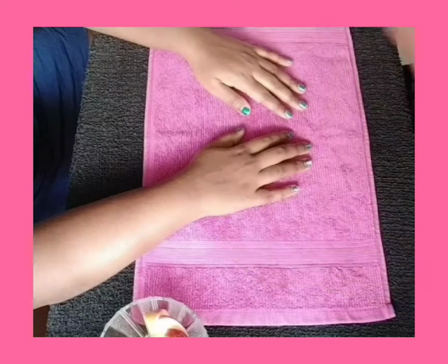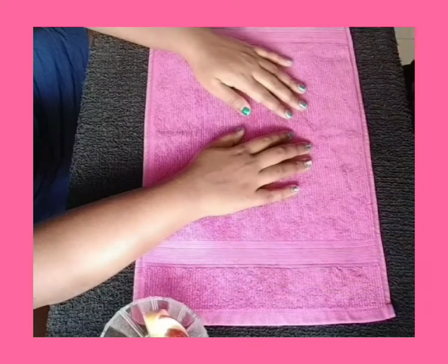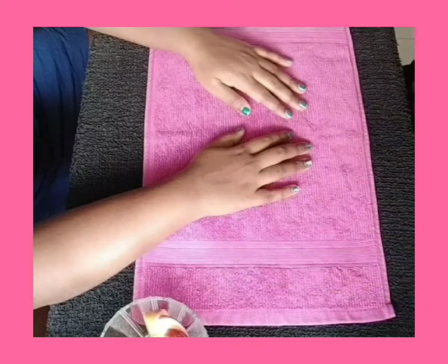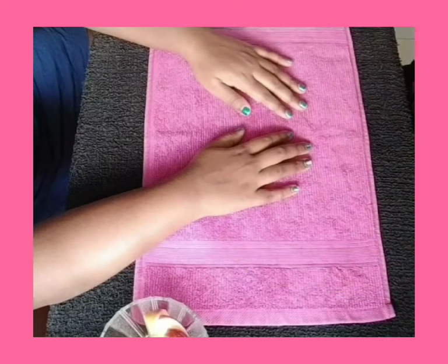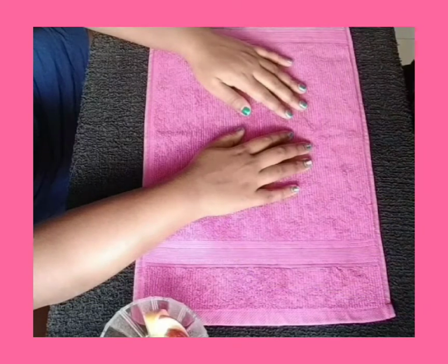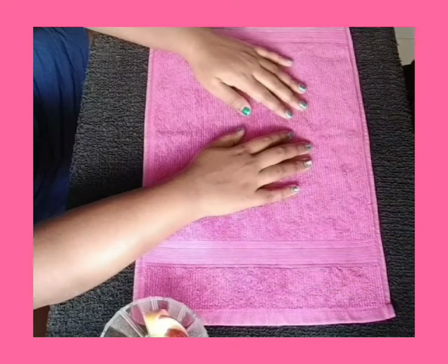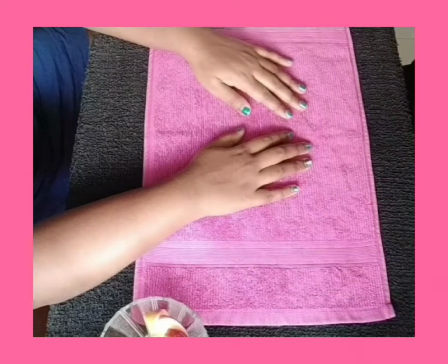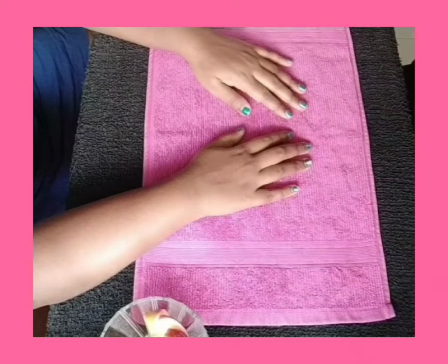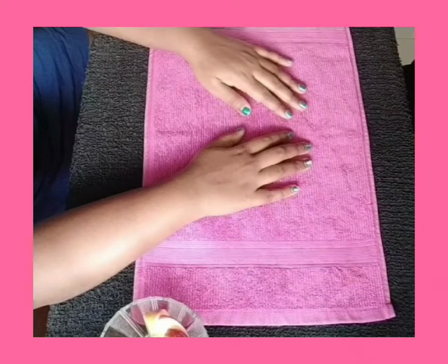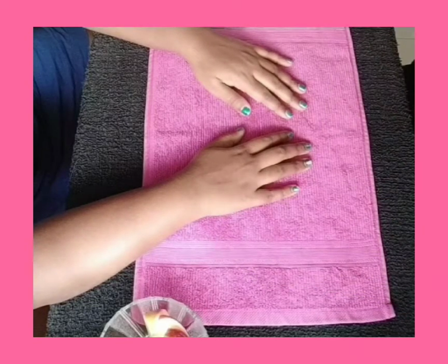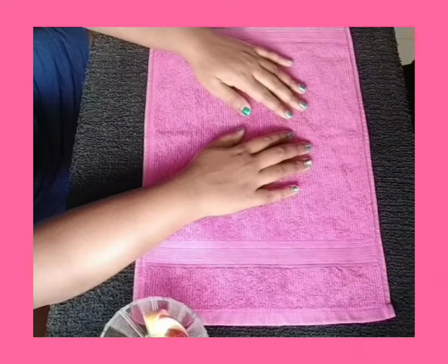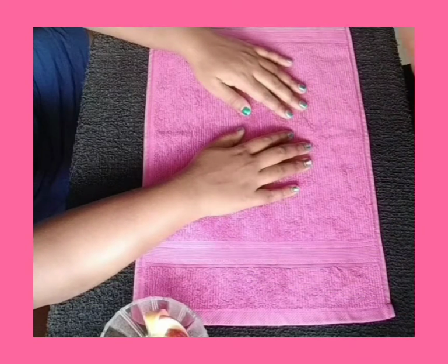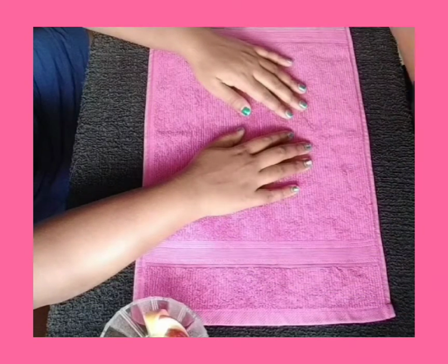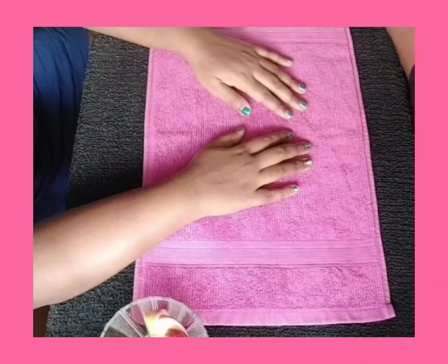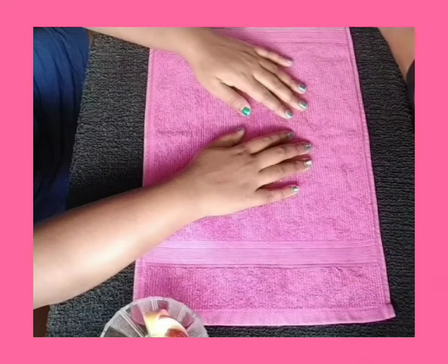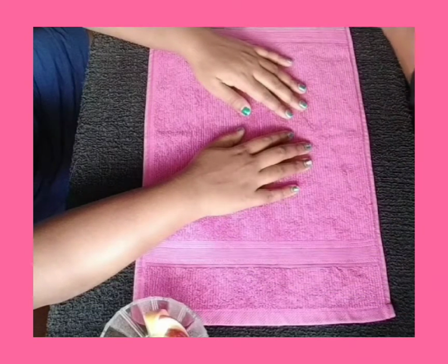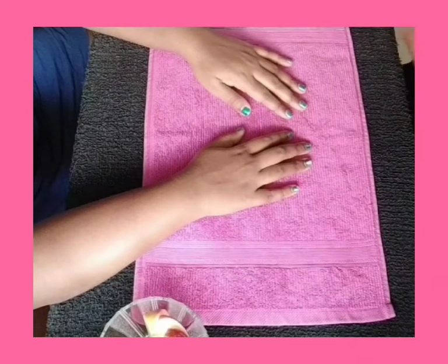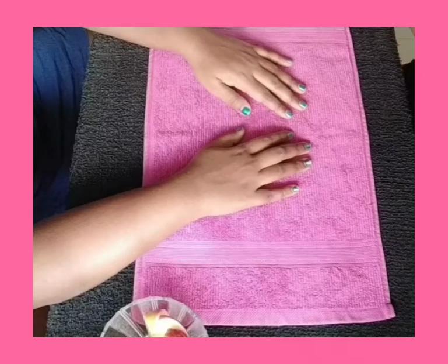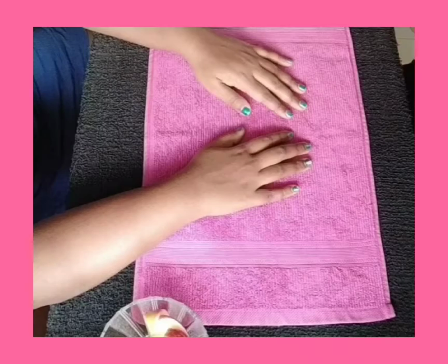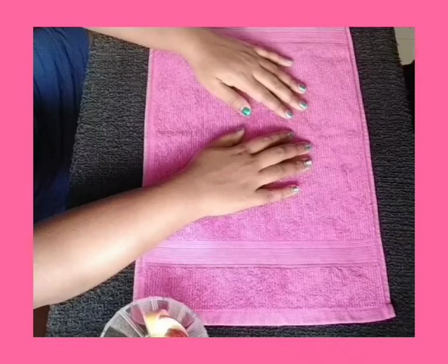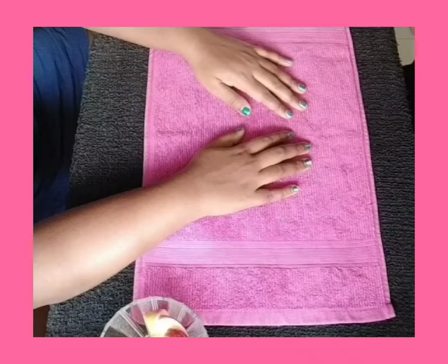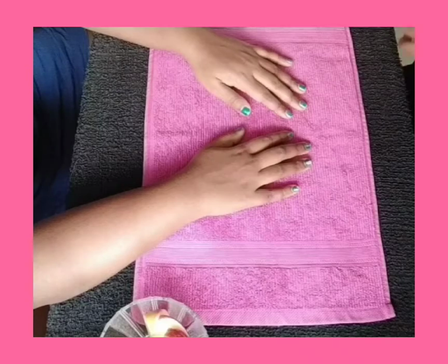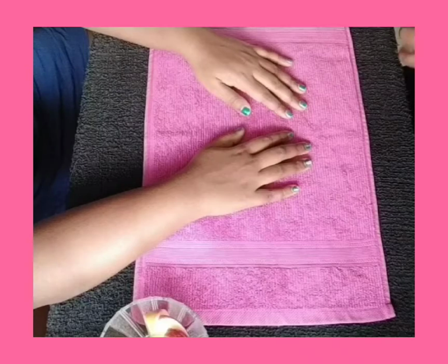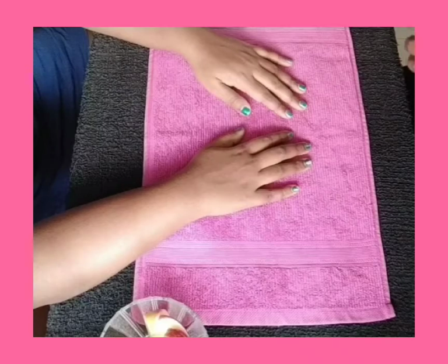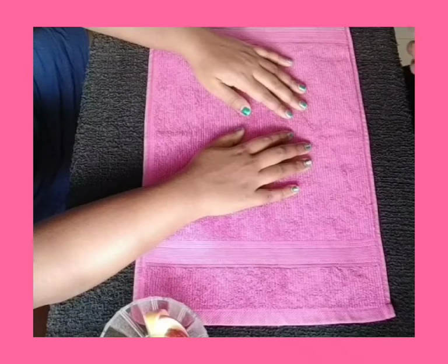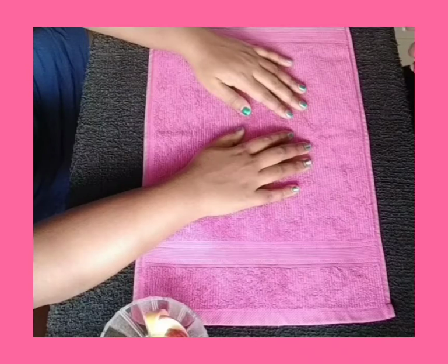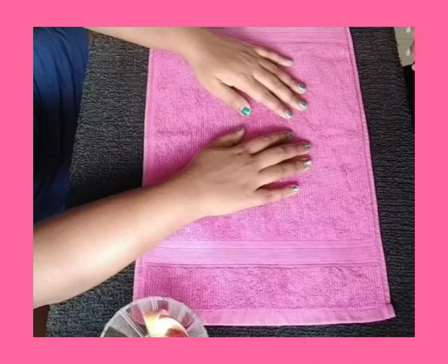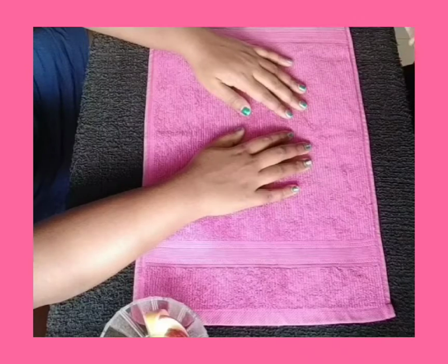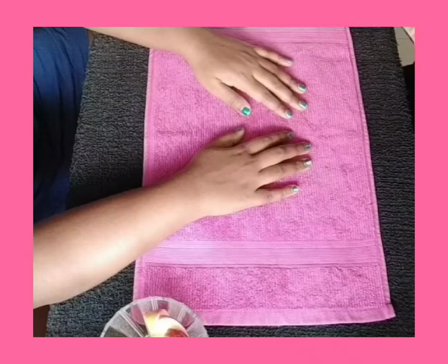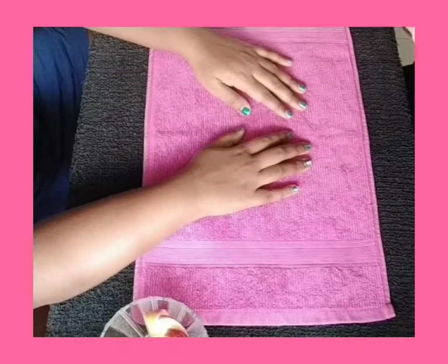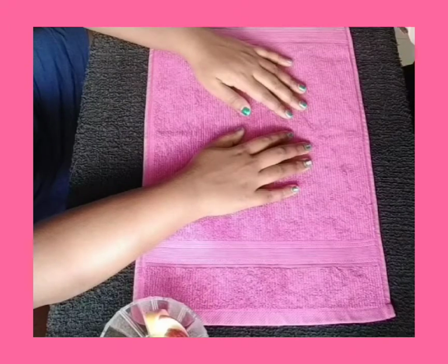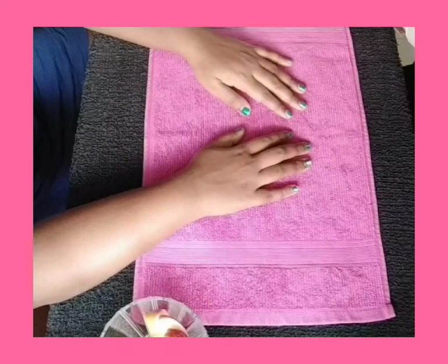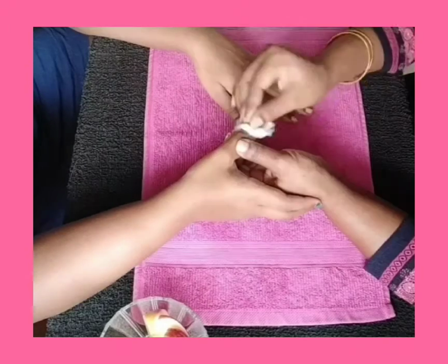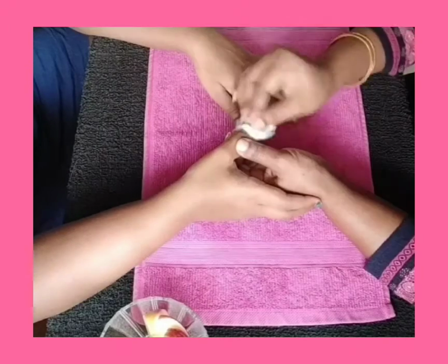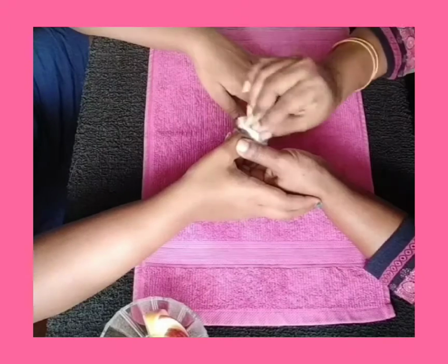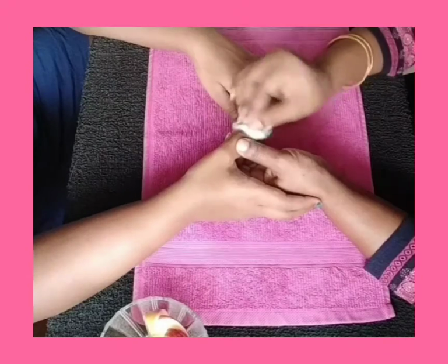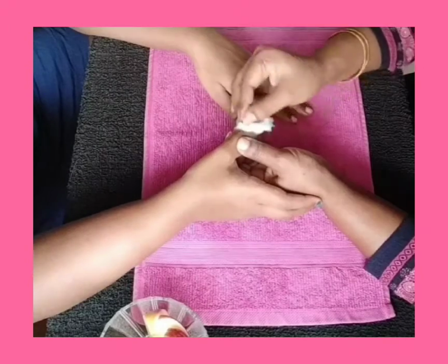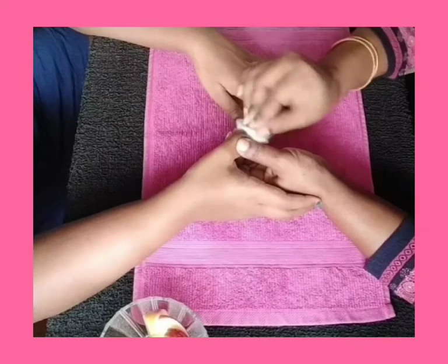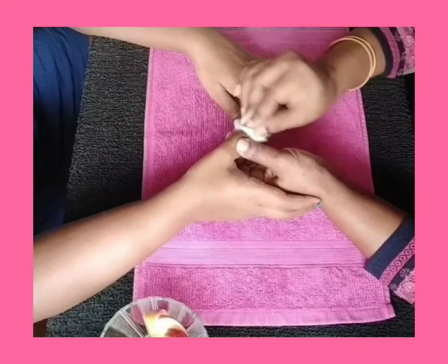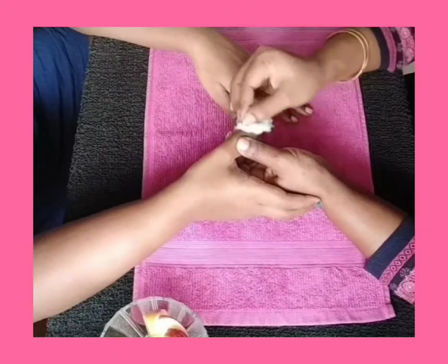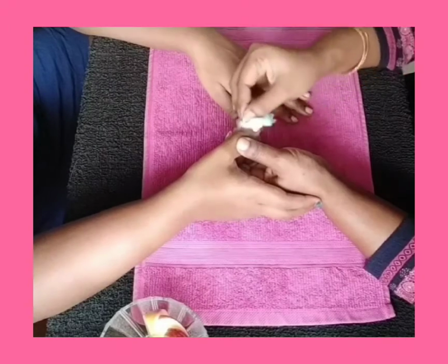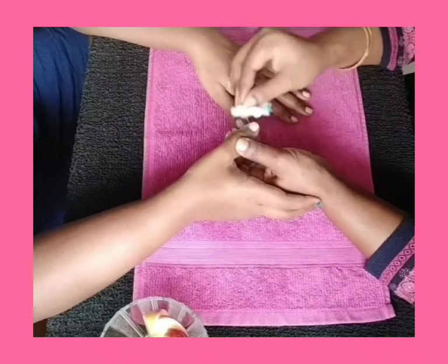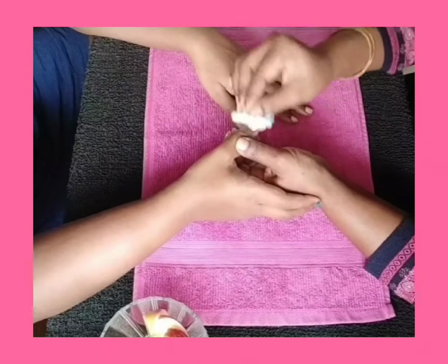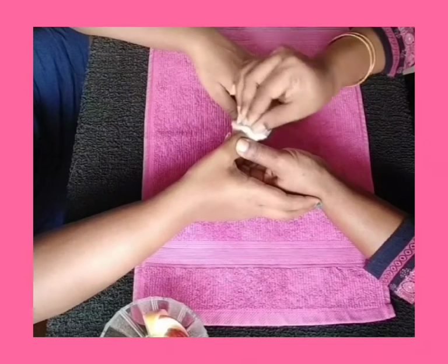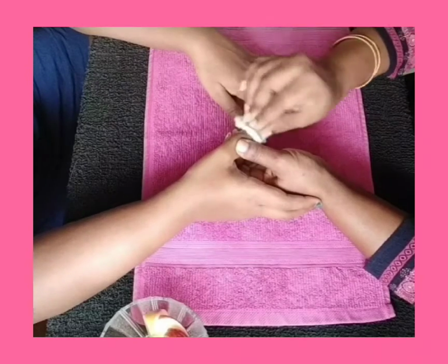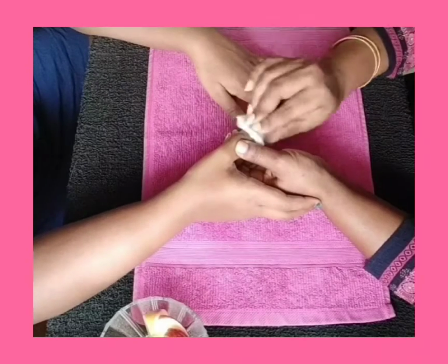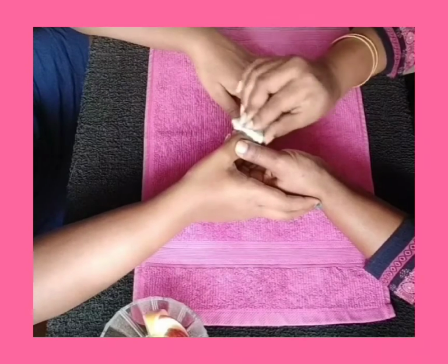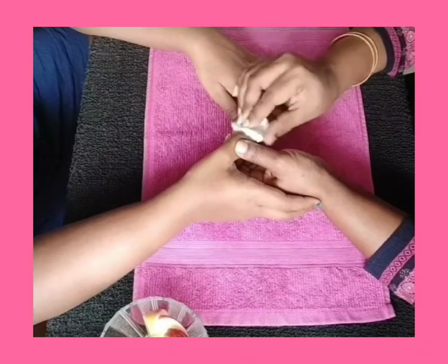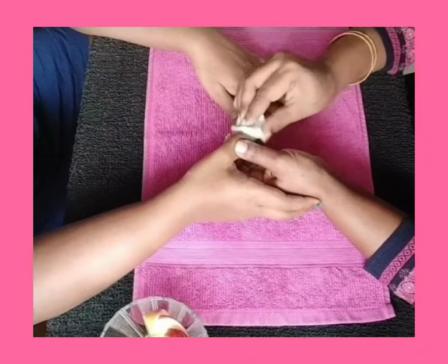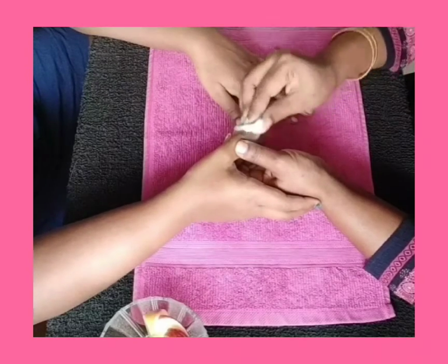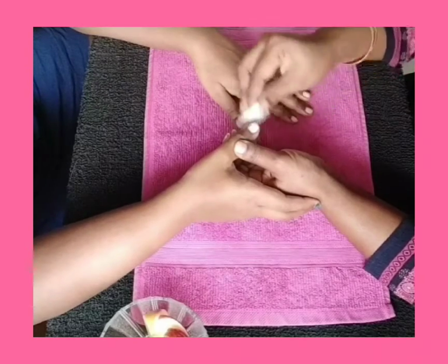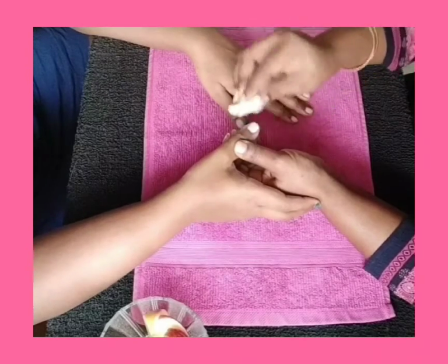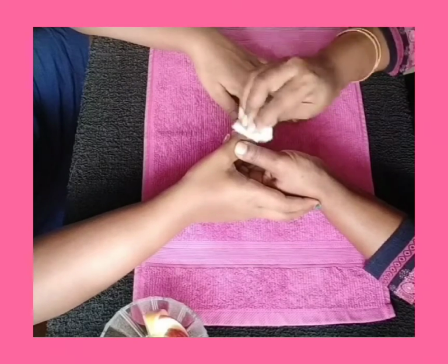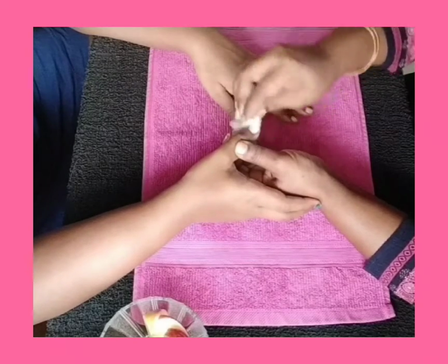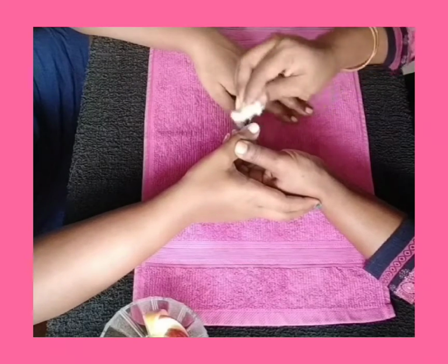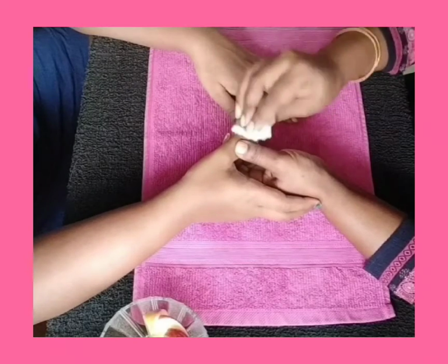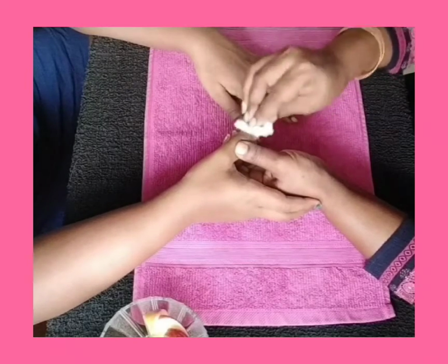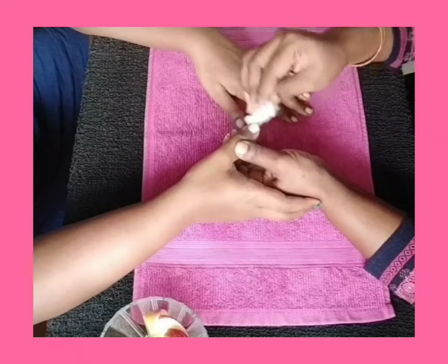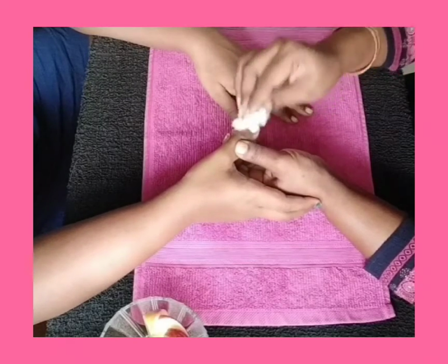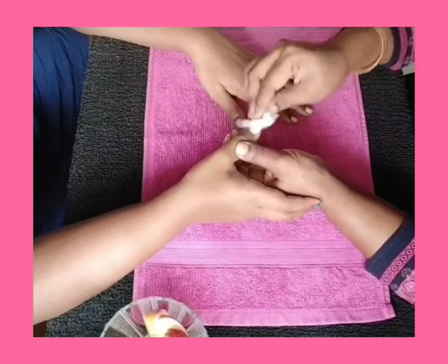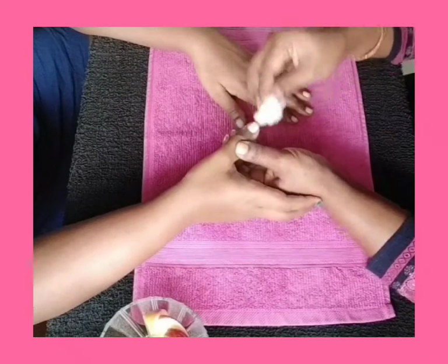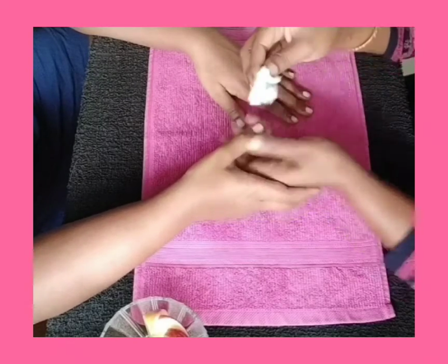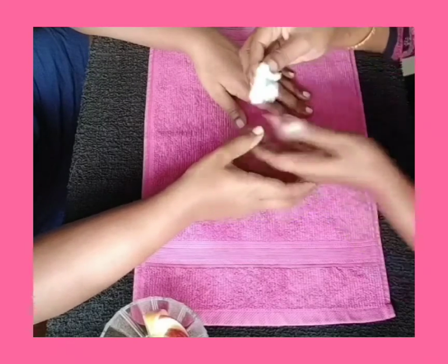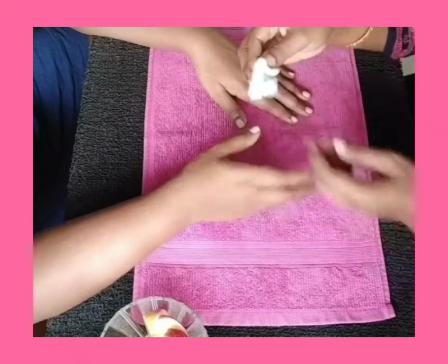First I'm going to remove the nail paint with acetone. You can use the nail polish remover that you regularly use.